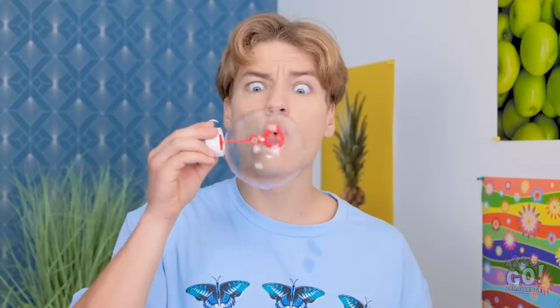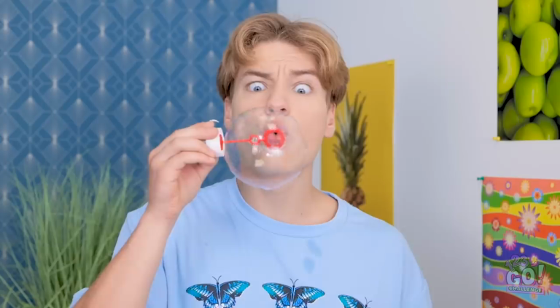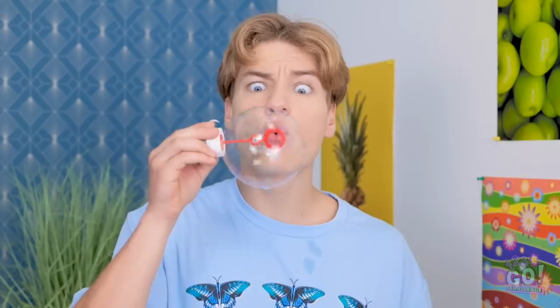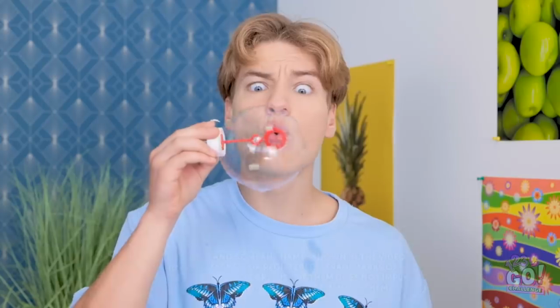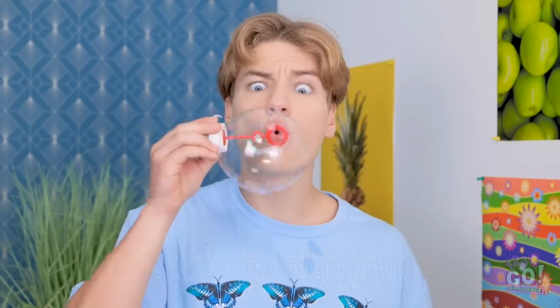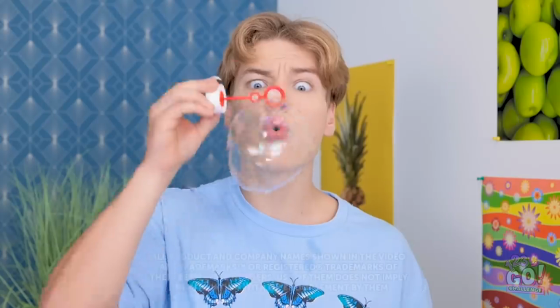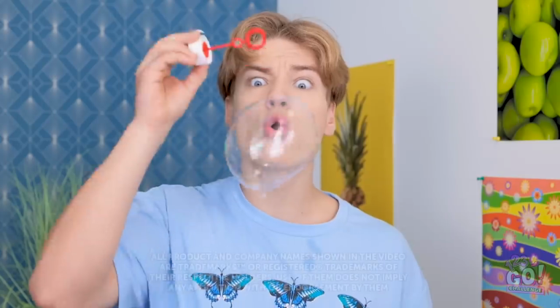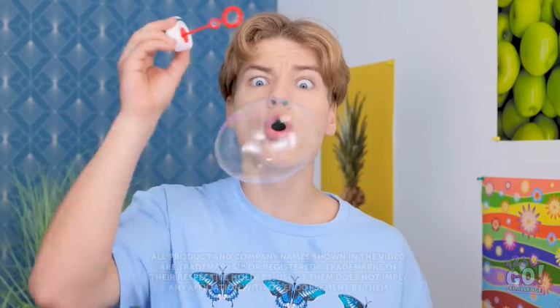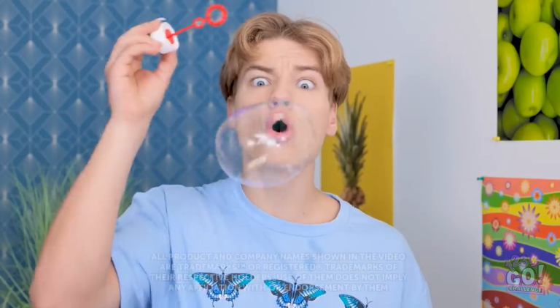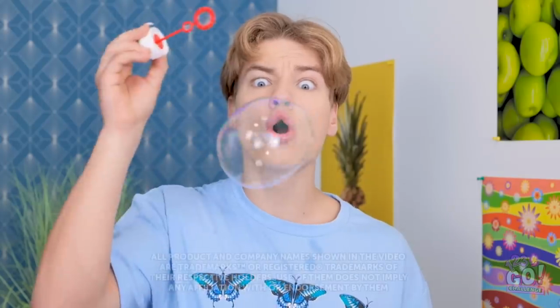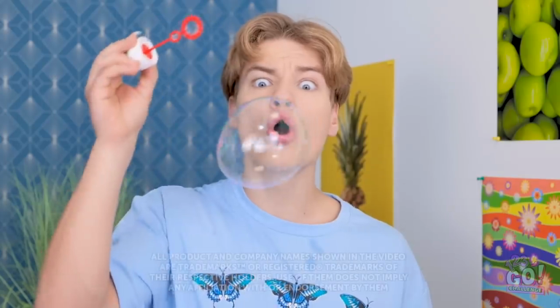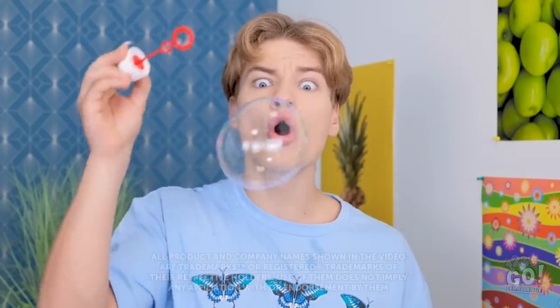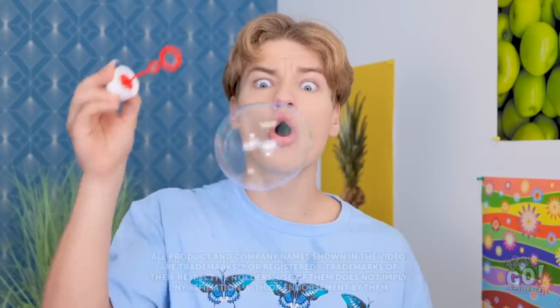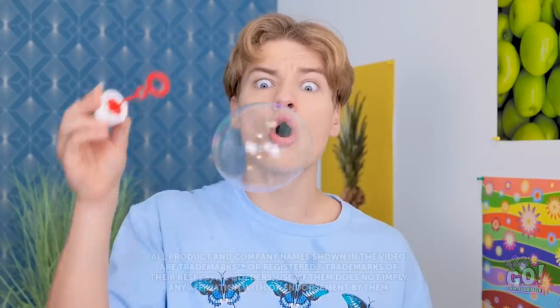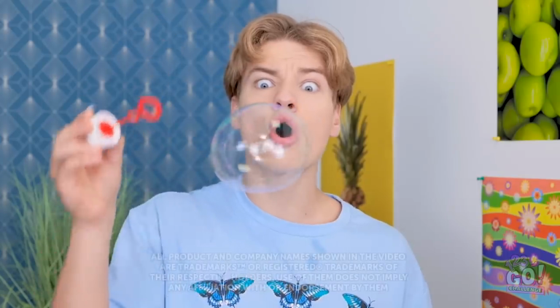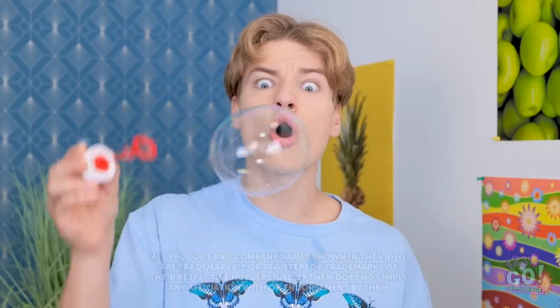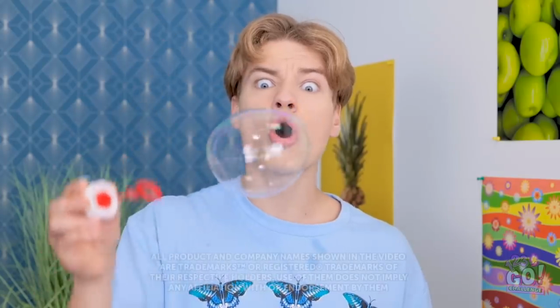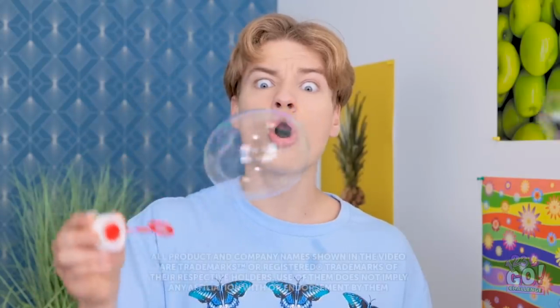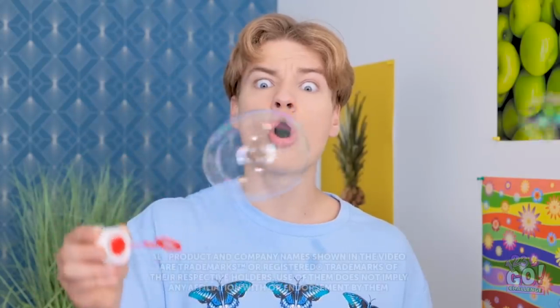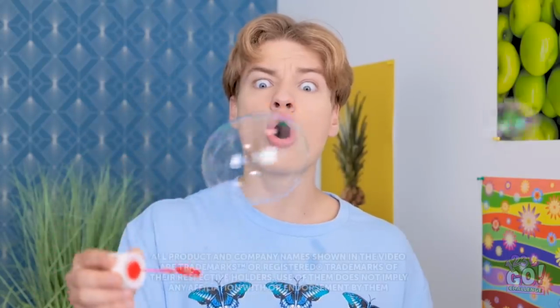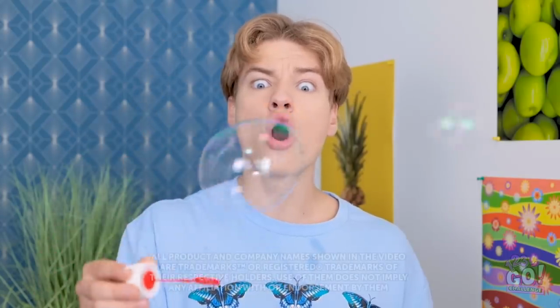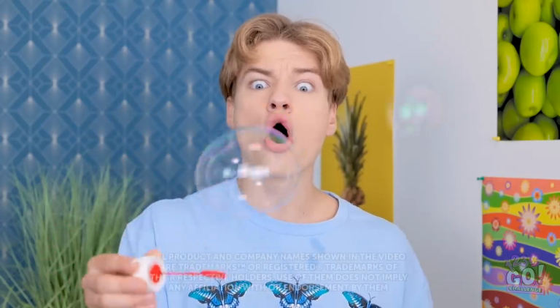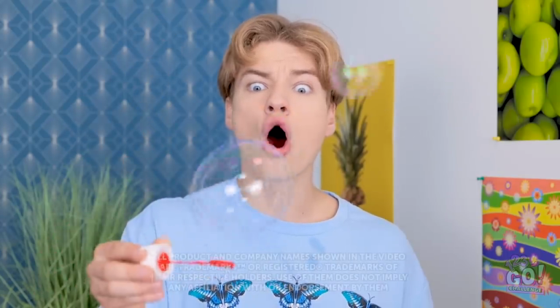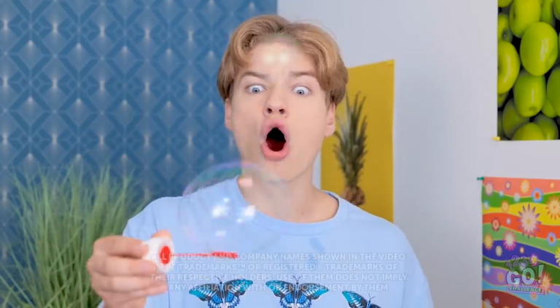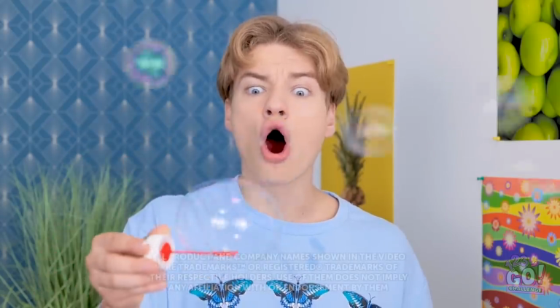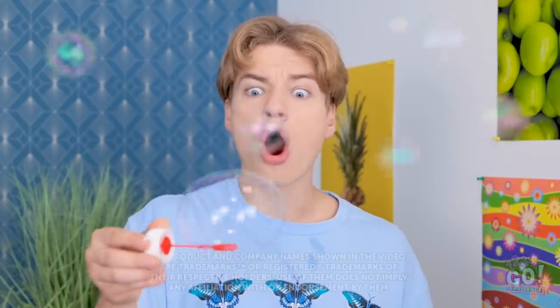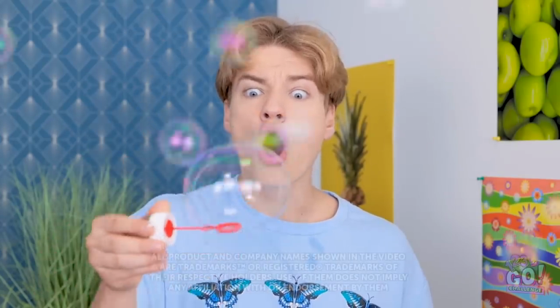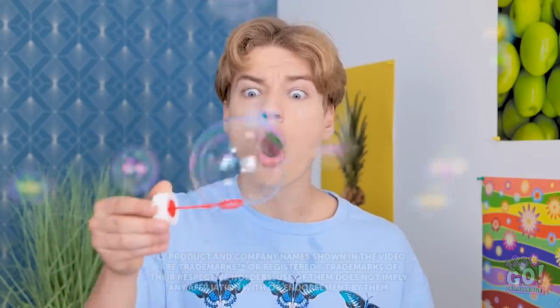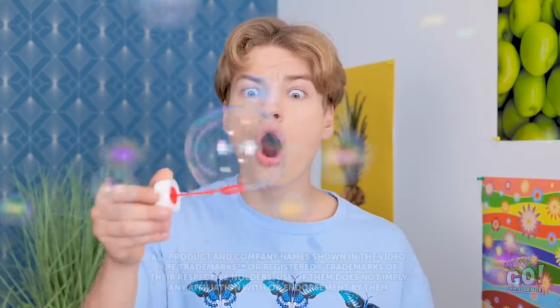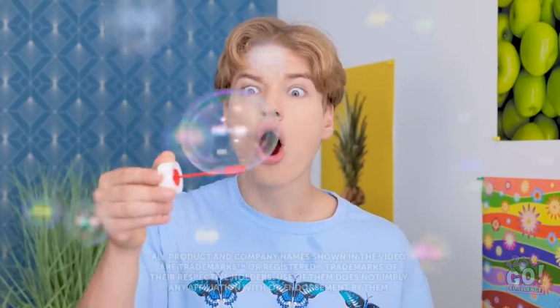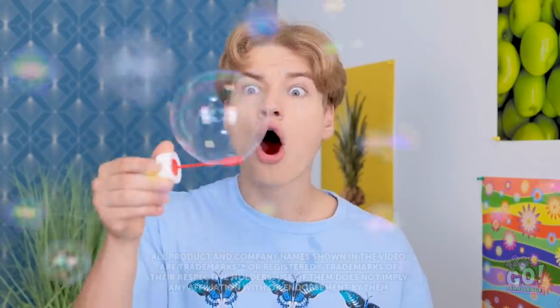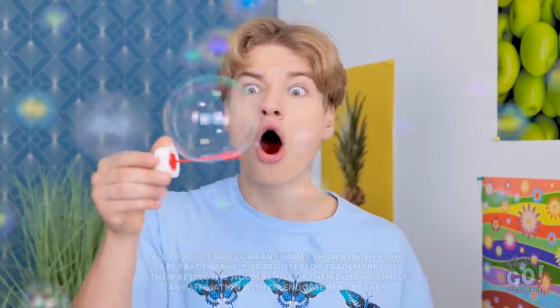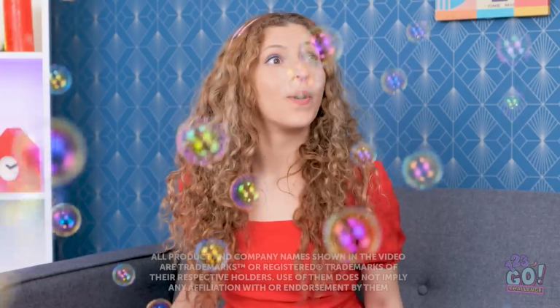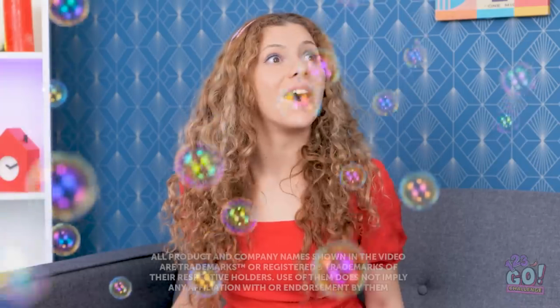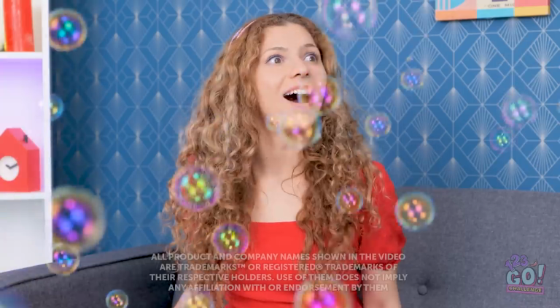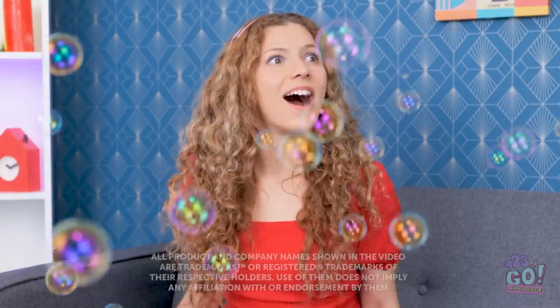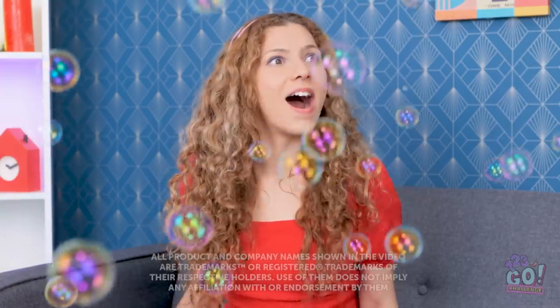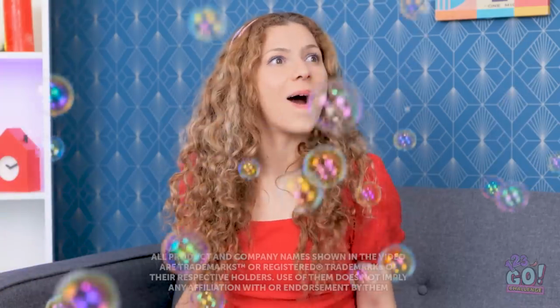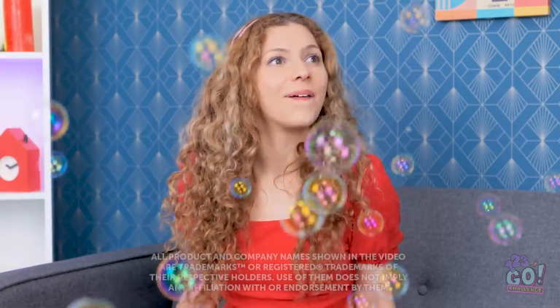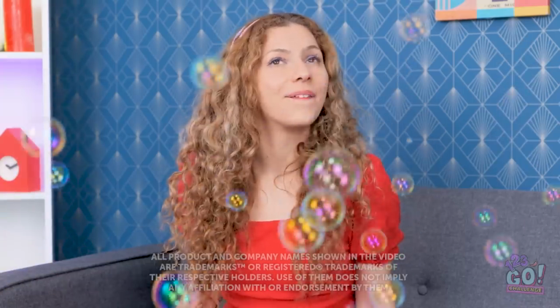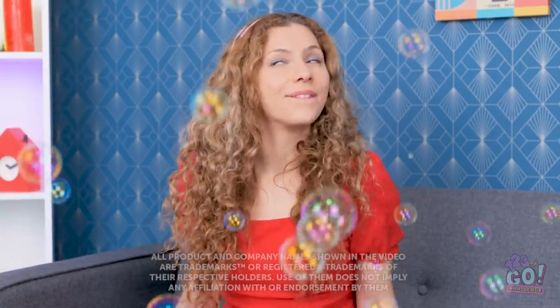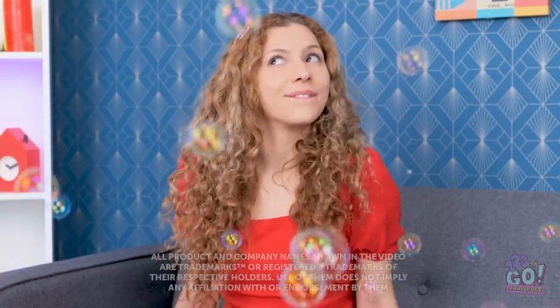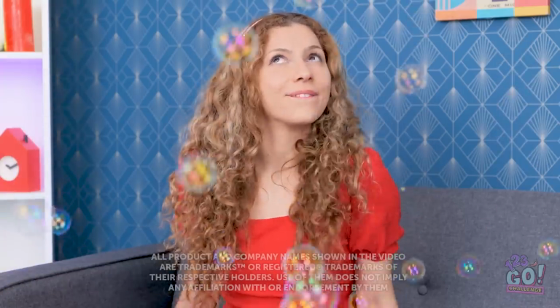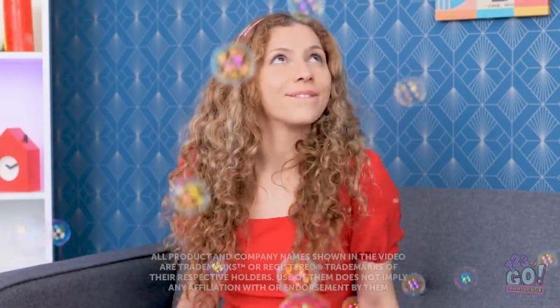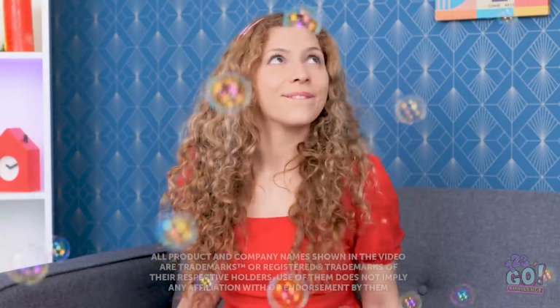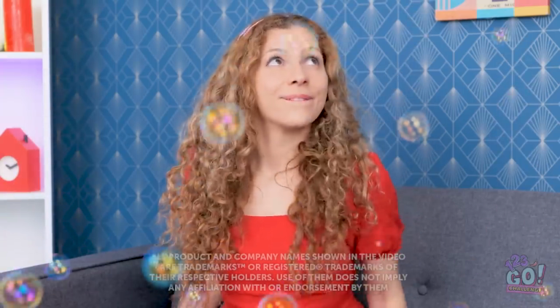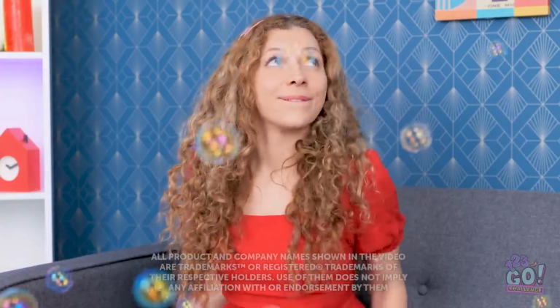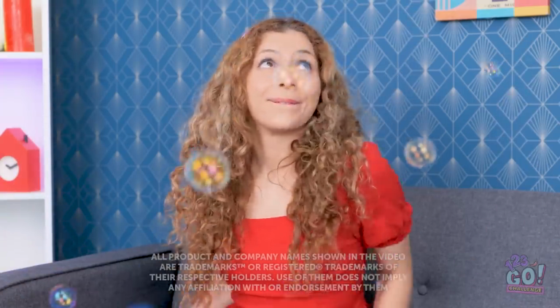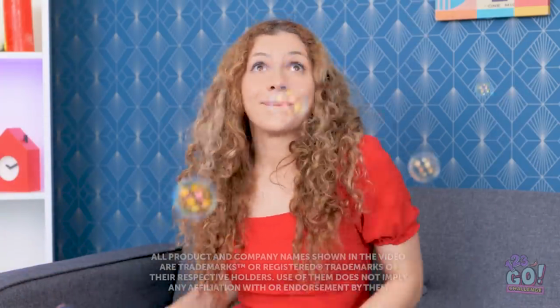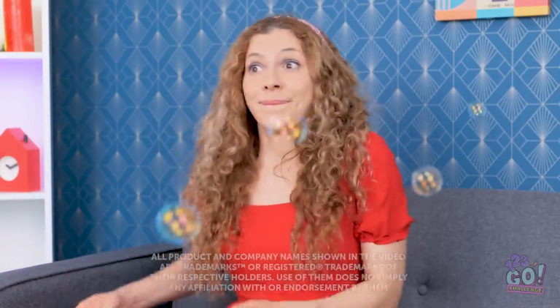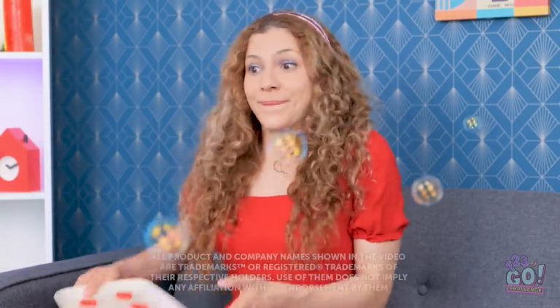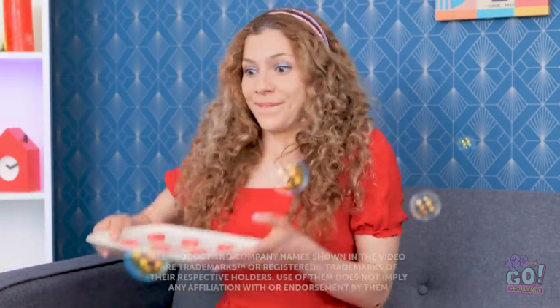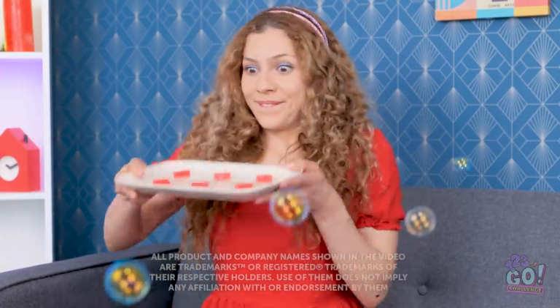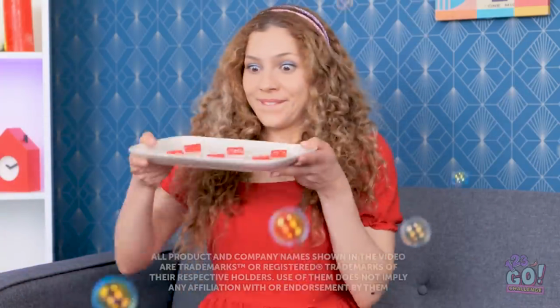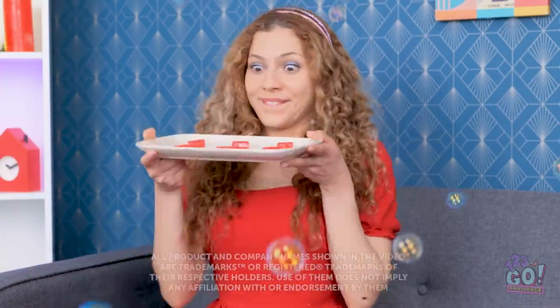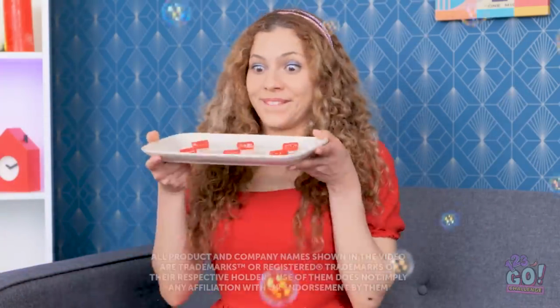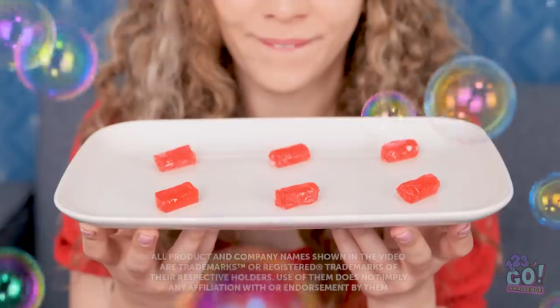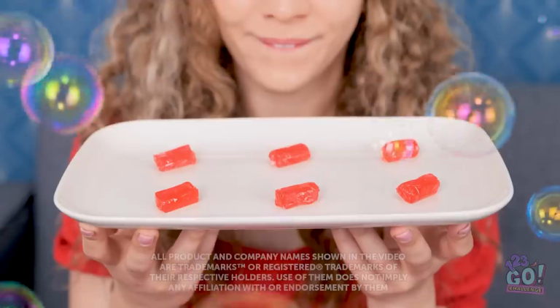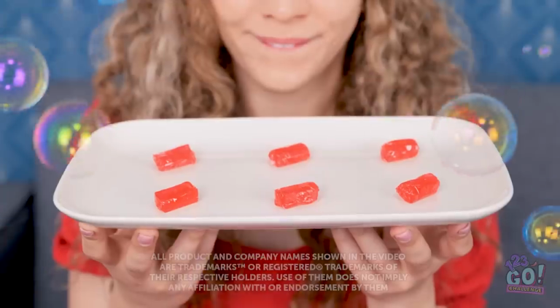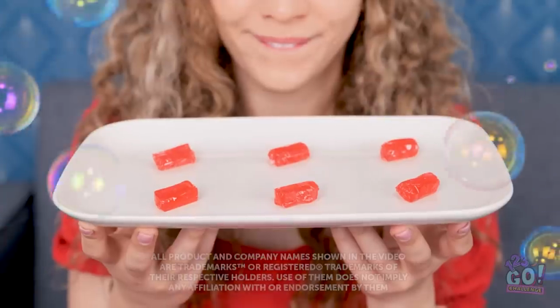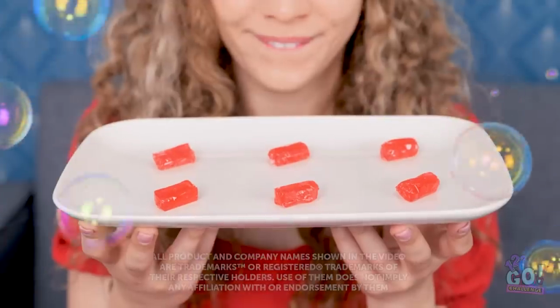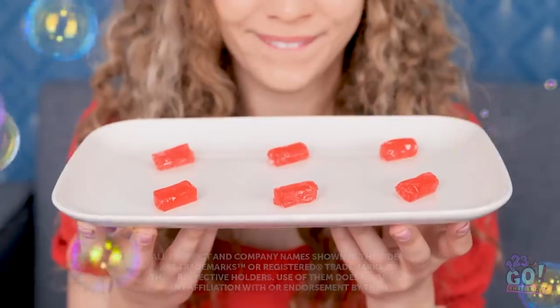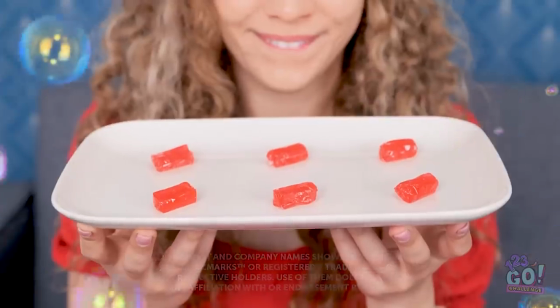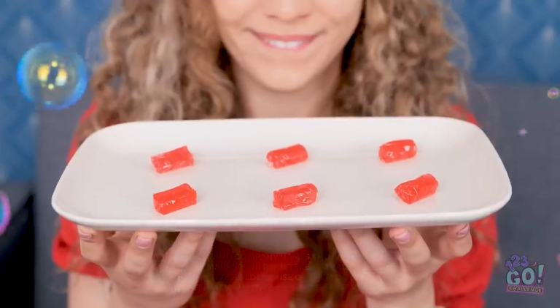This is the most perfect bubble I've ever blown! These bubbles are so beautiful! You know what? They actually give me a good idea!